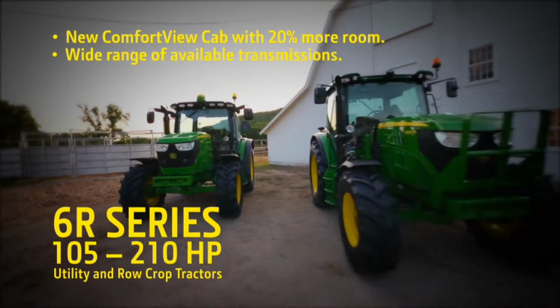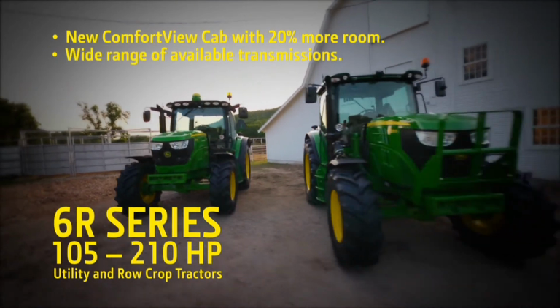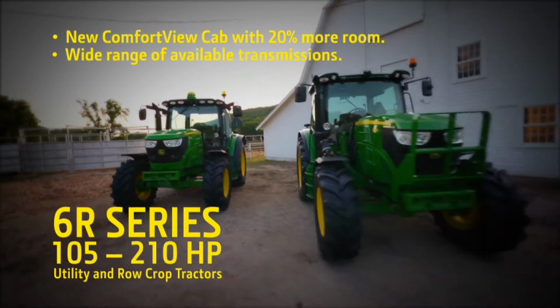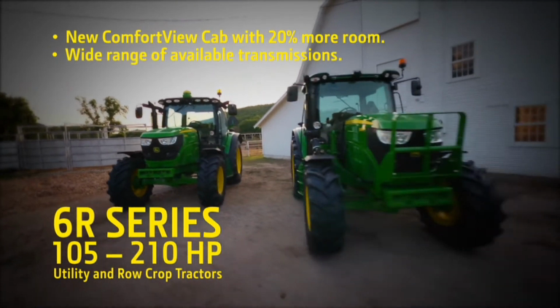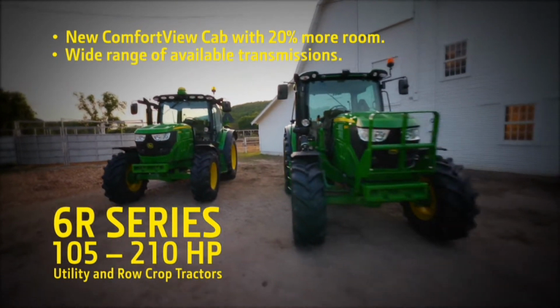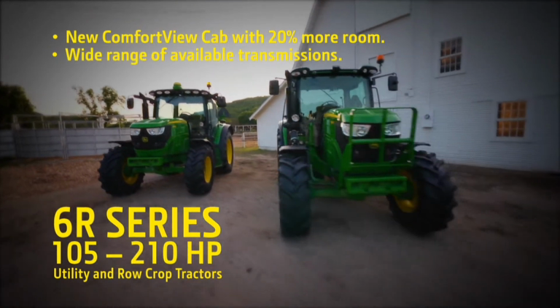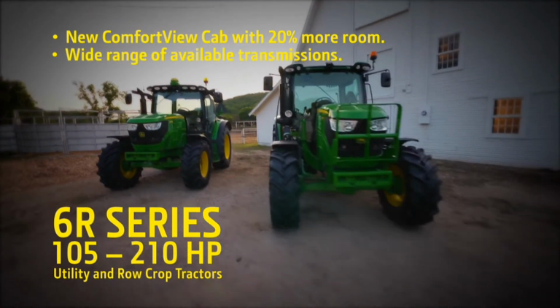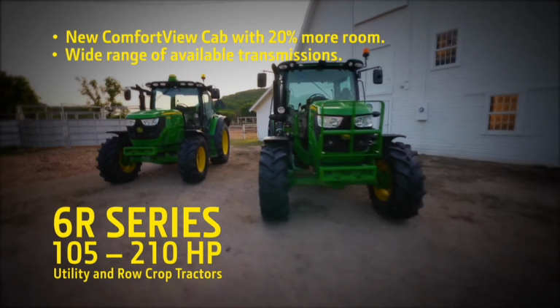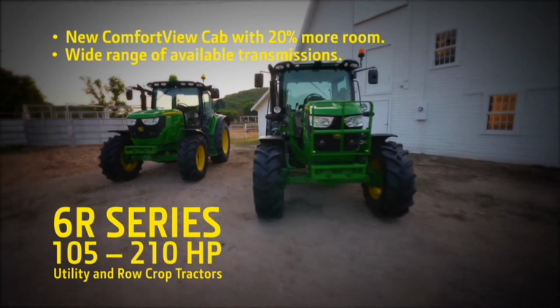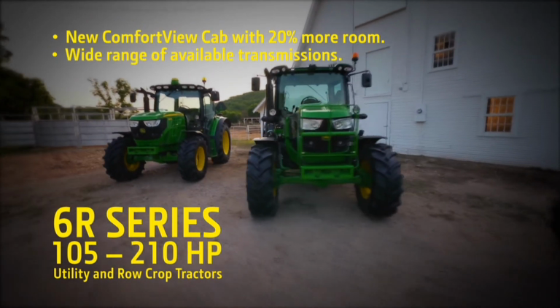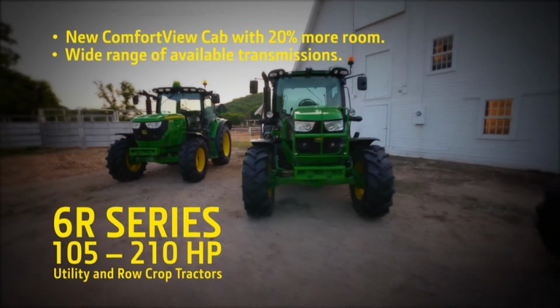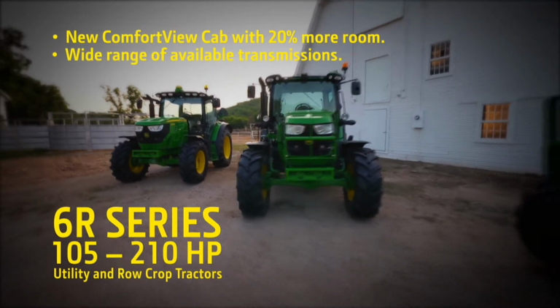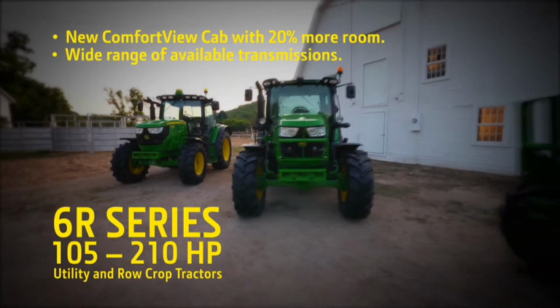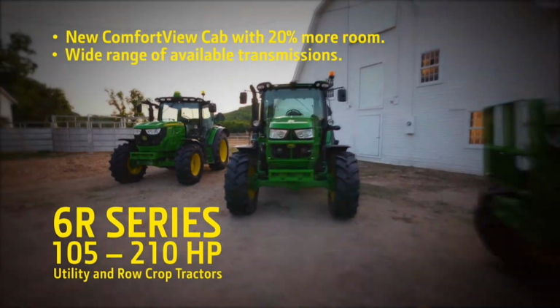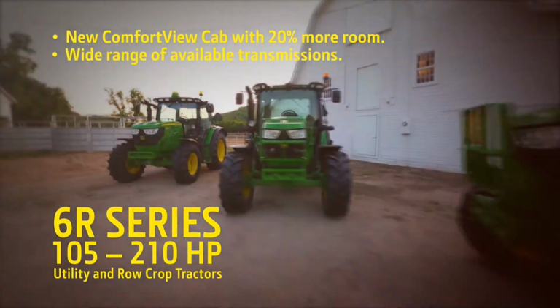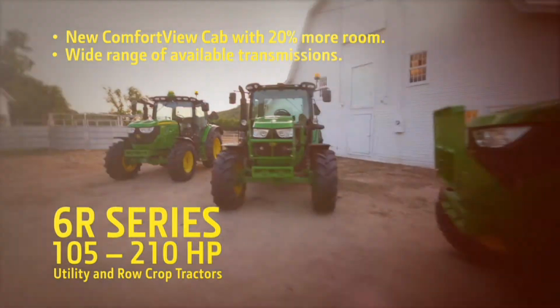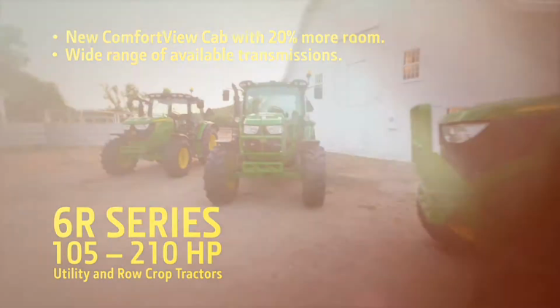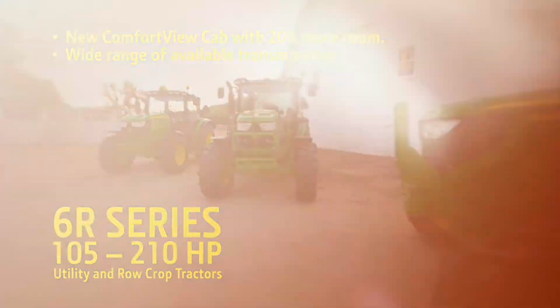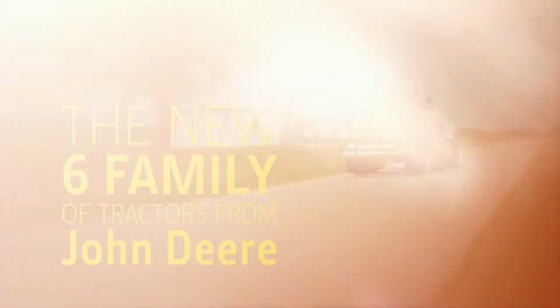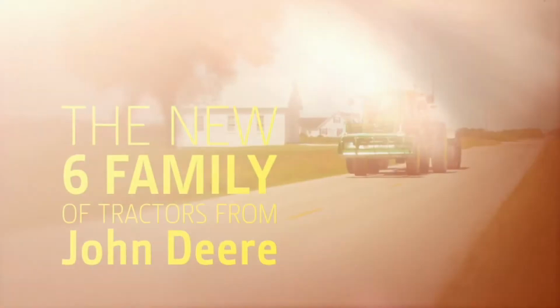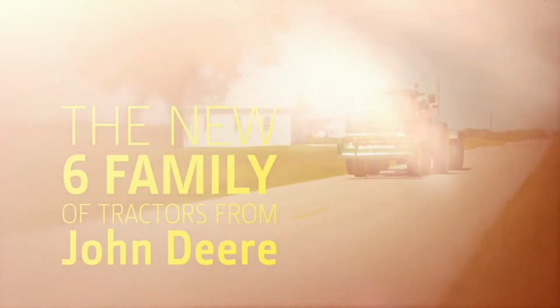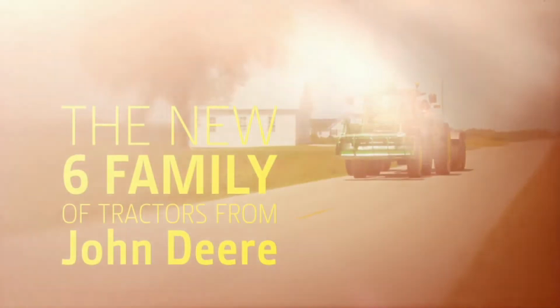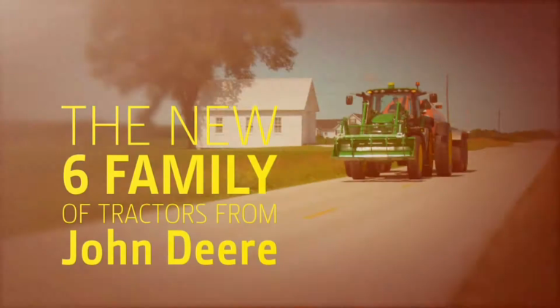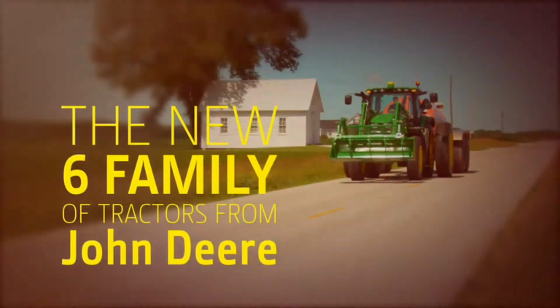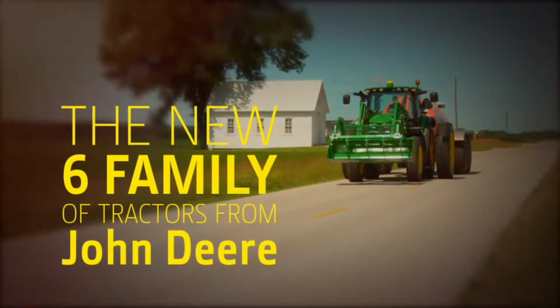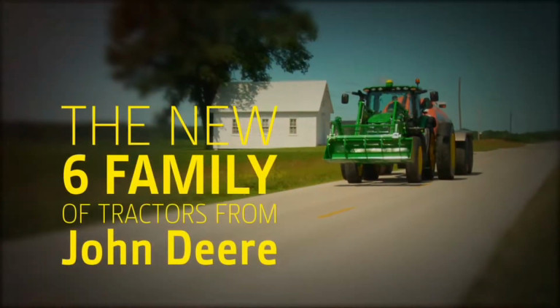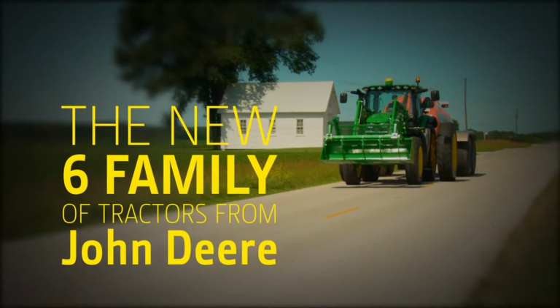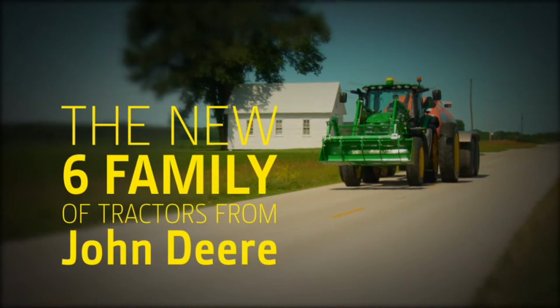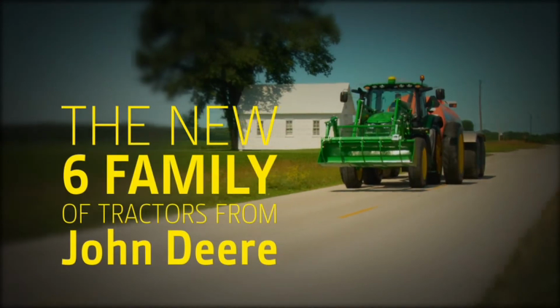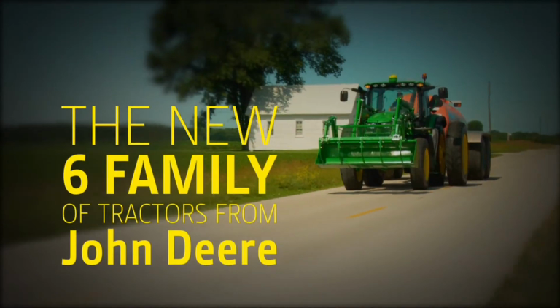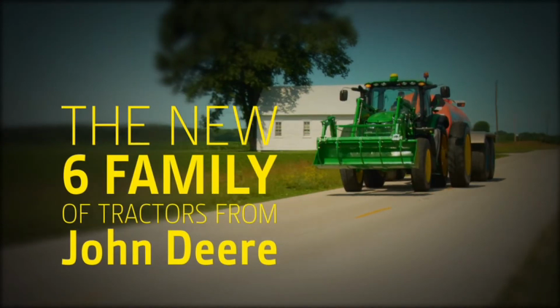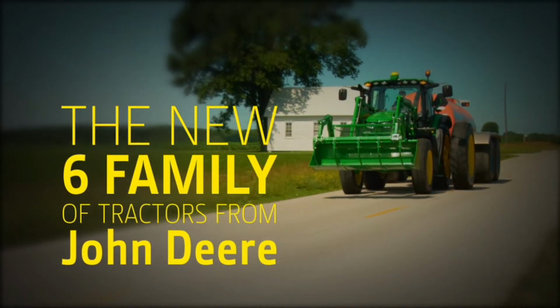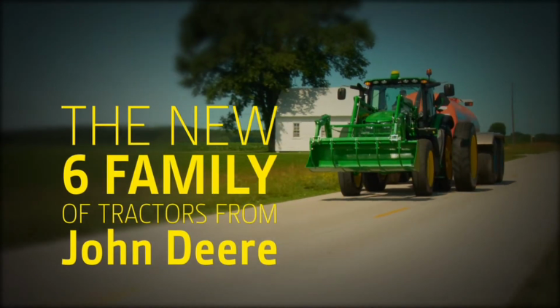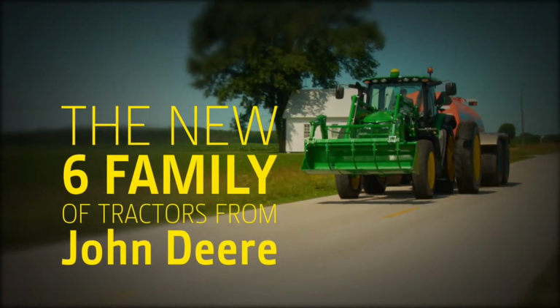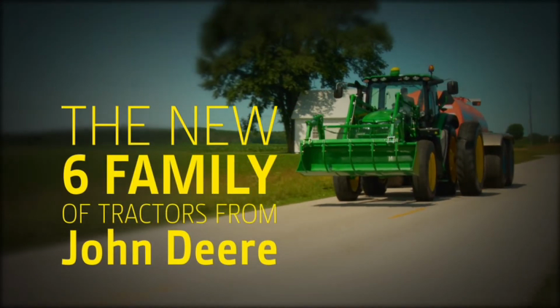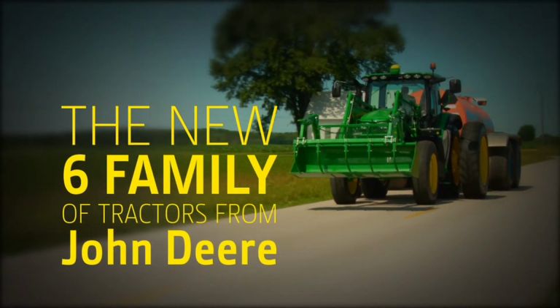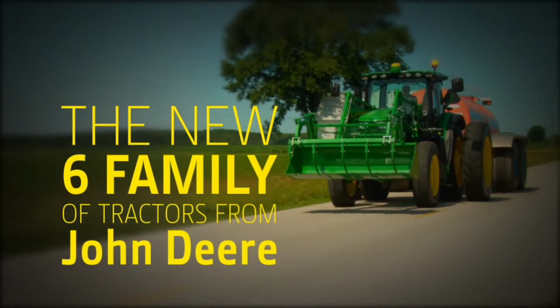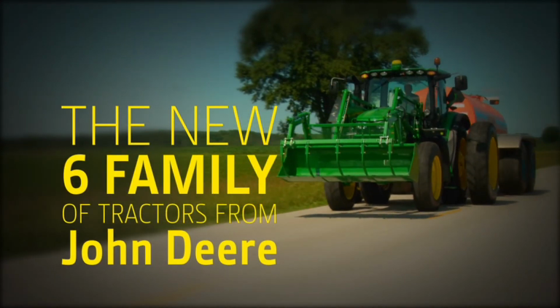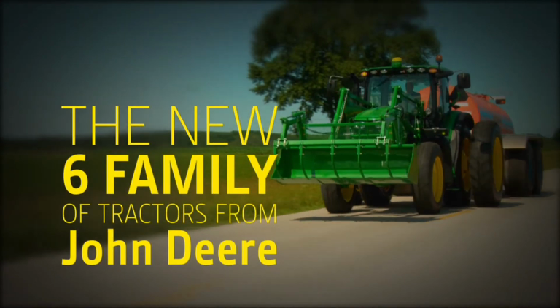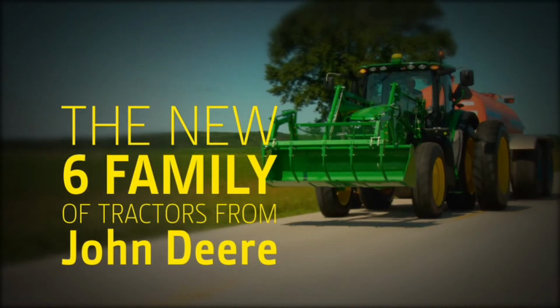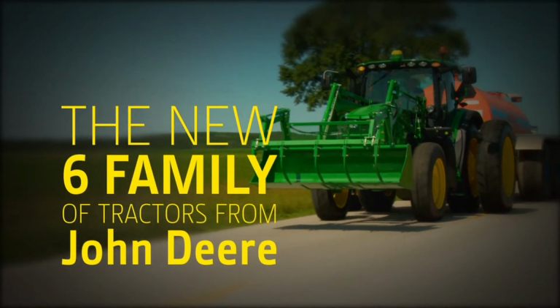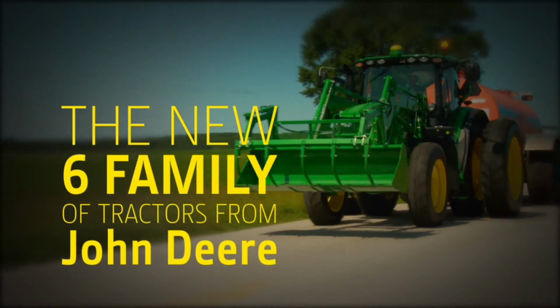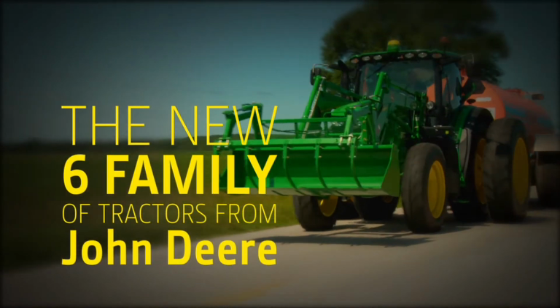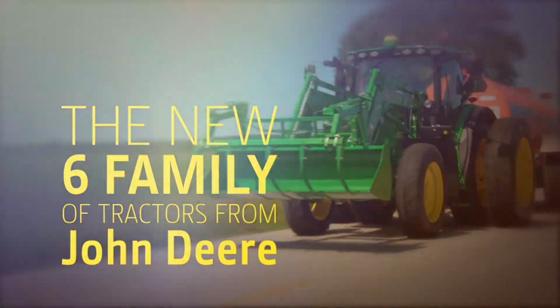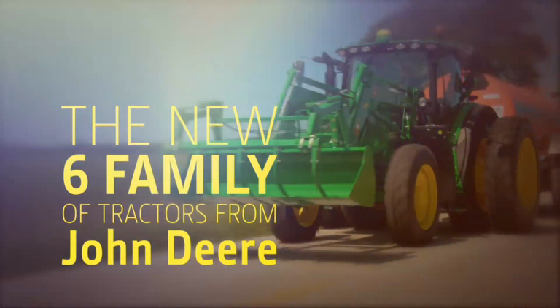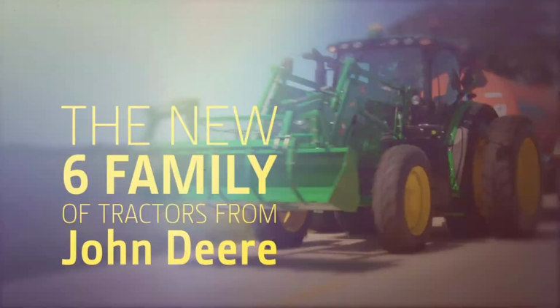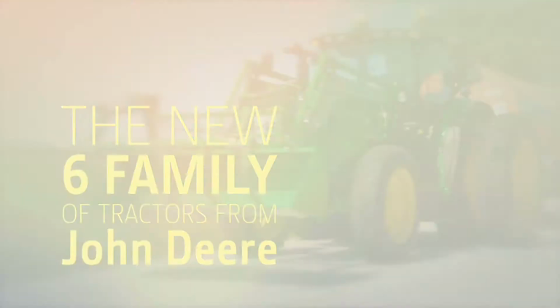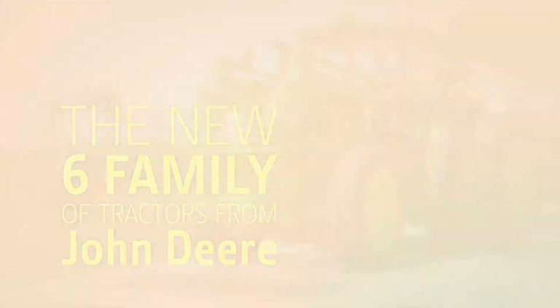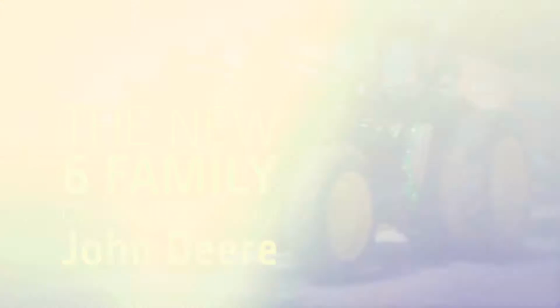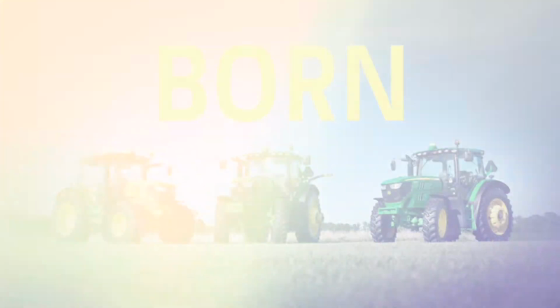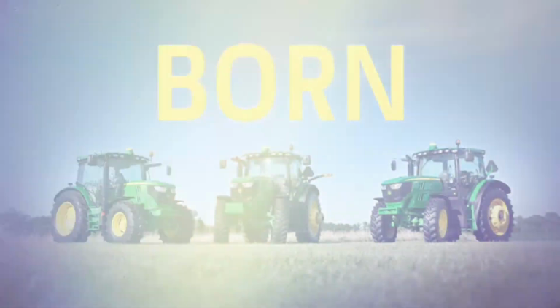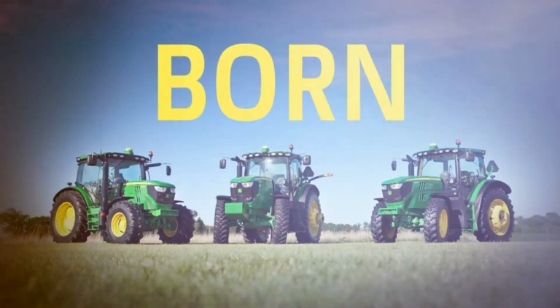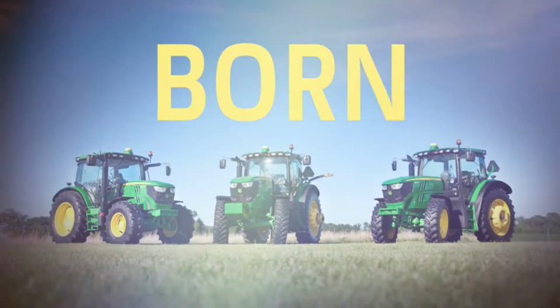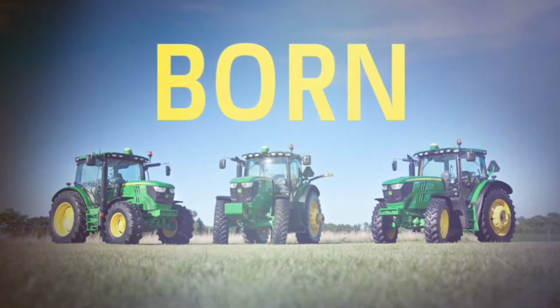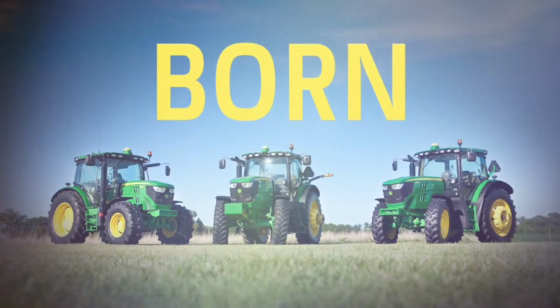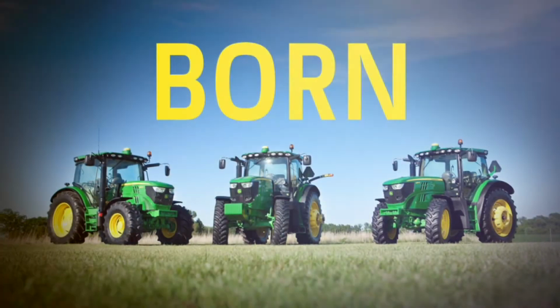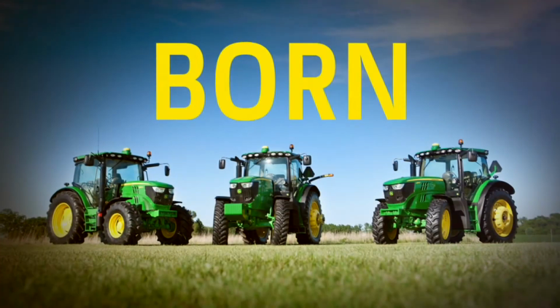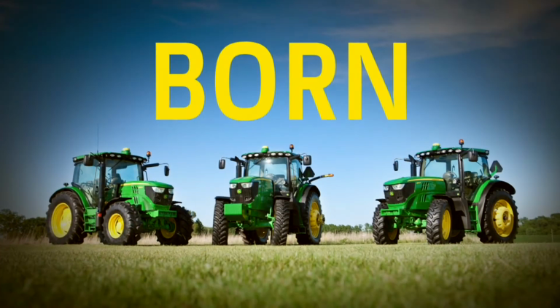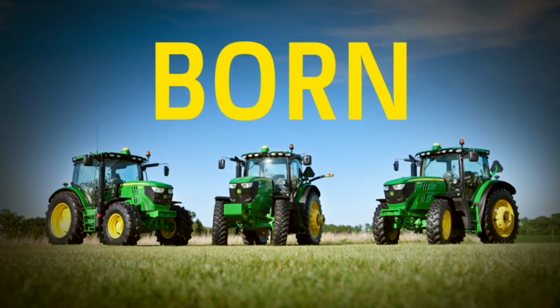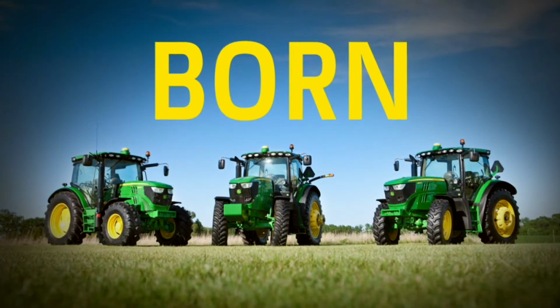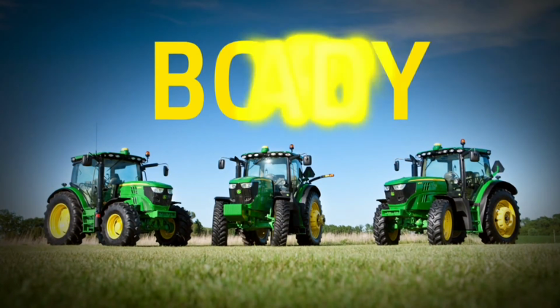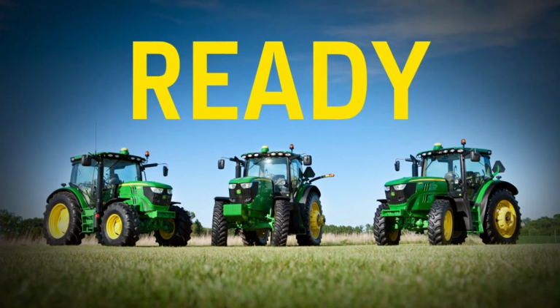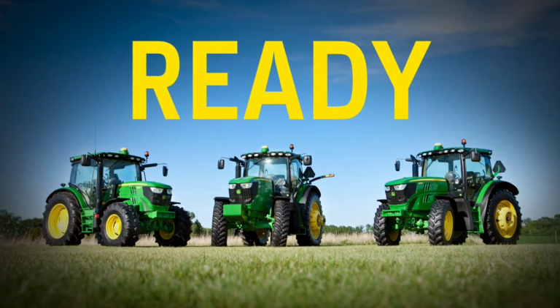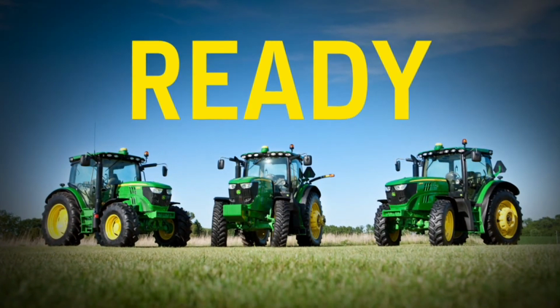So, are you ready to work? Because the new Six Family of tractors from John Deere were born ready.